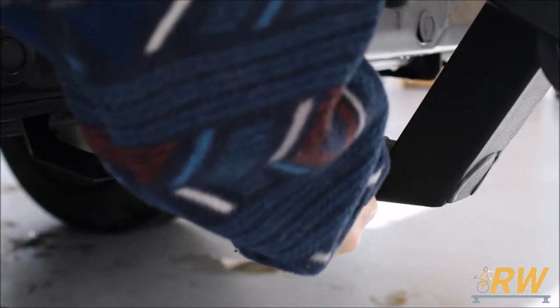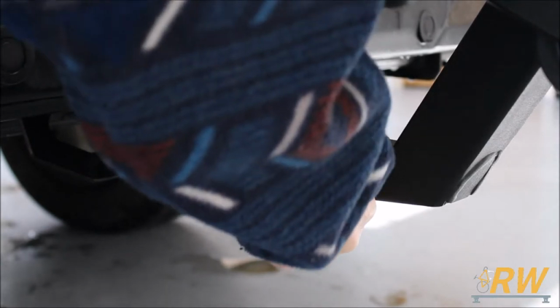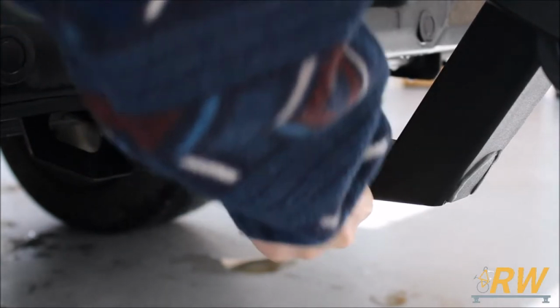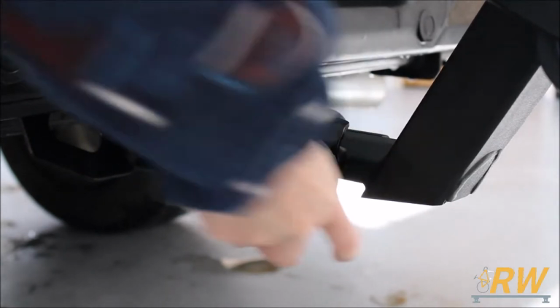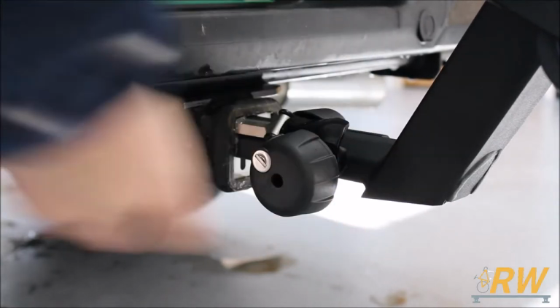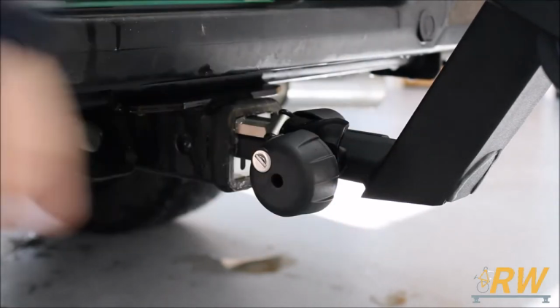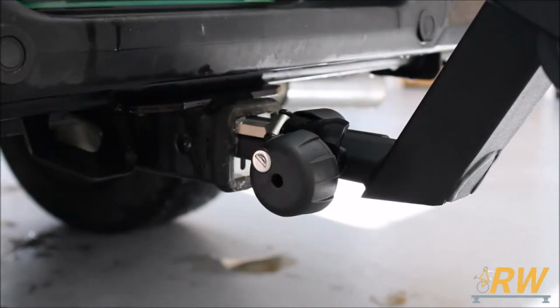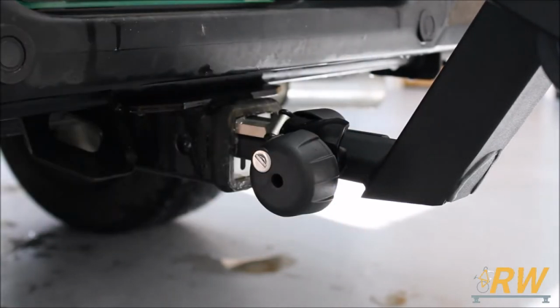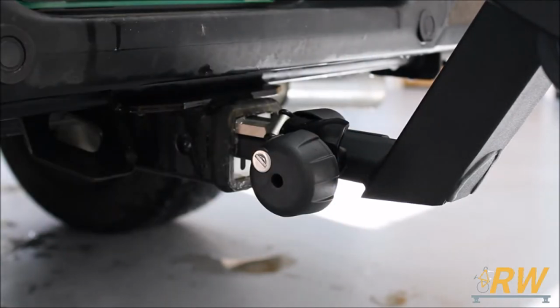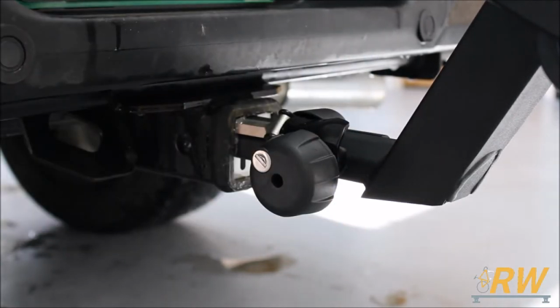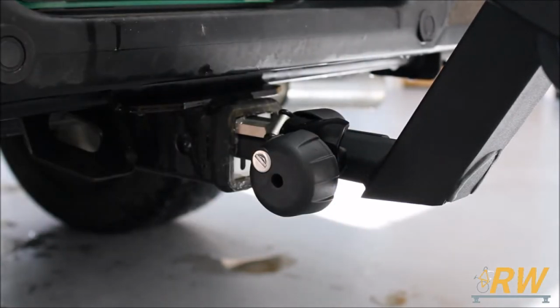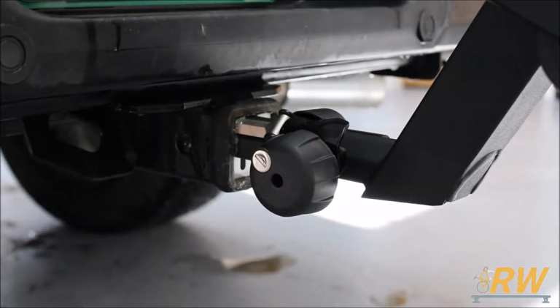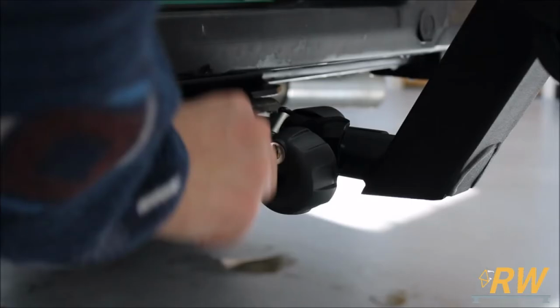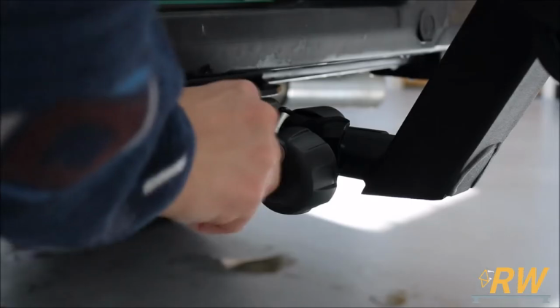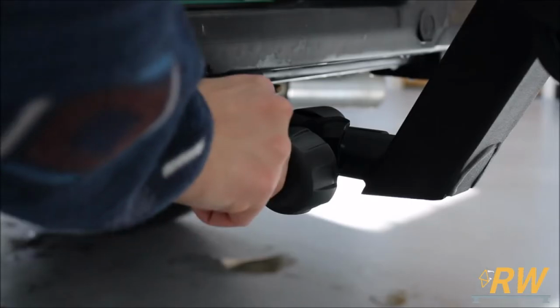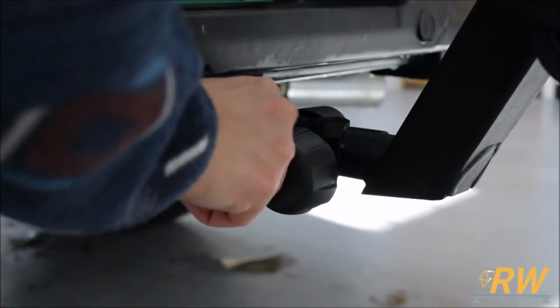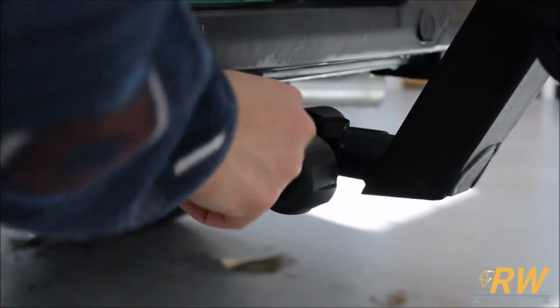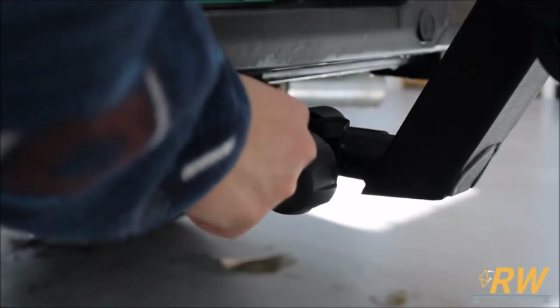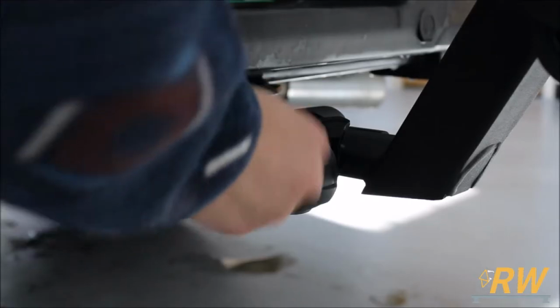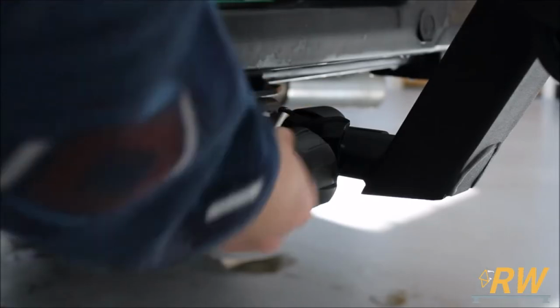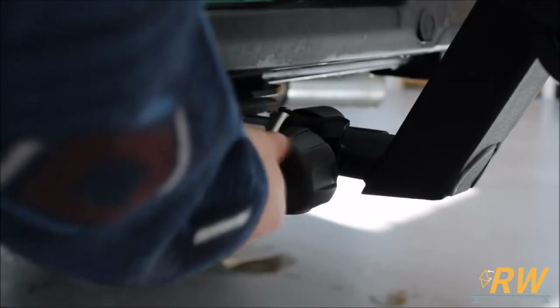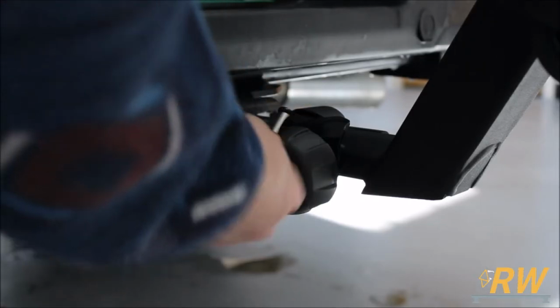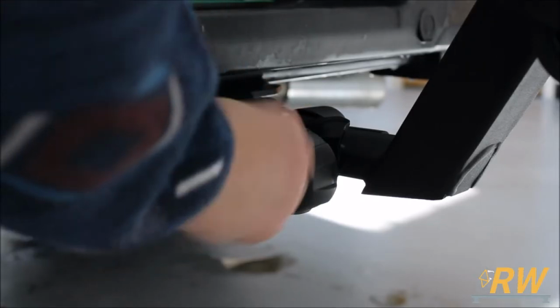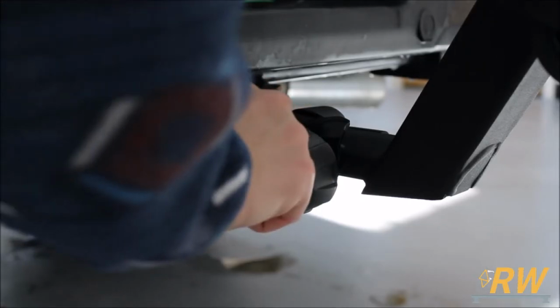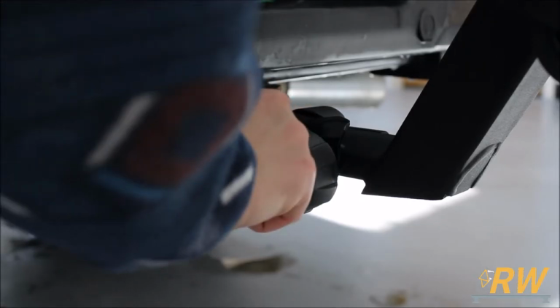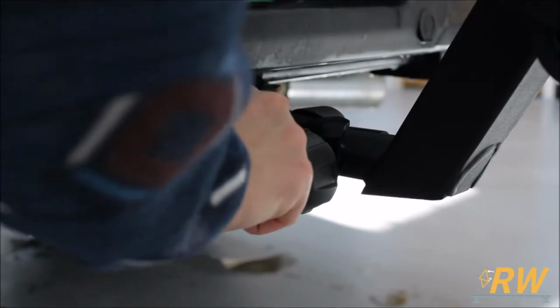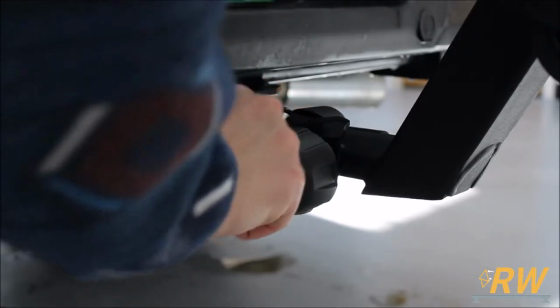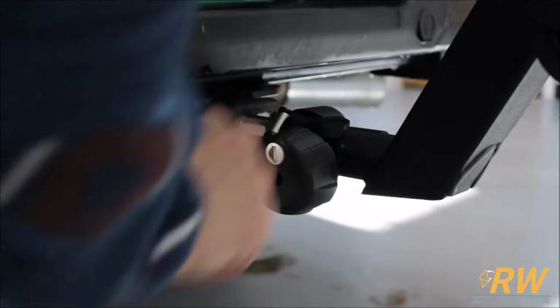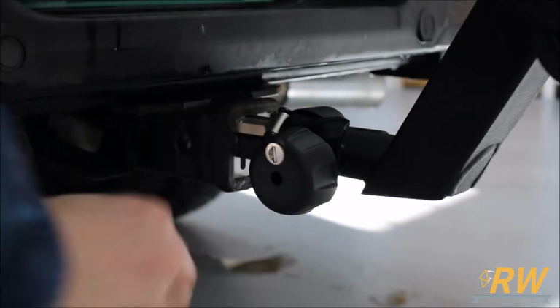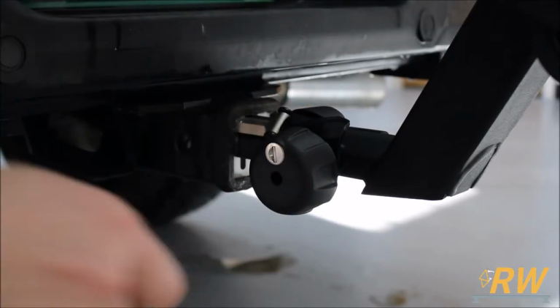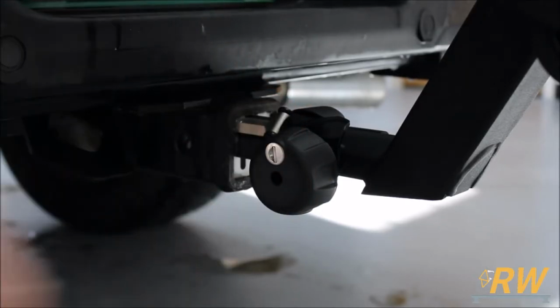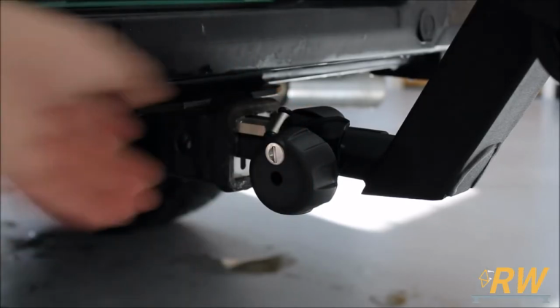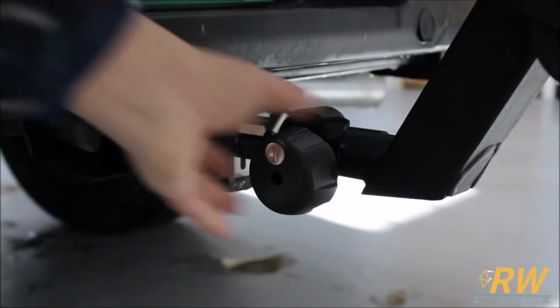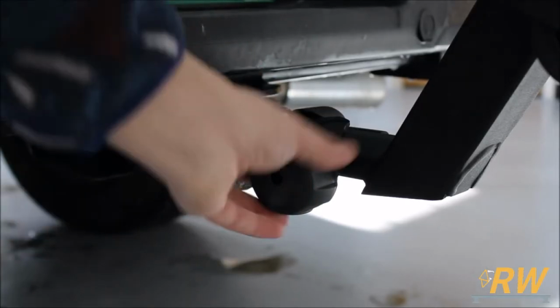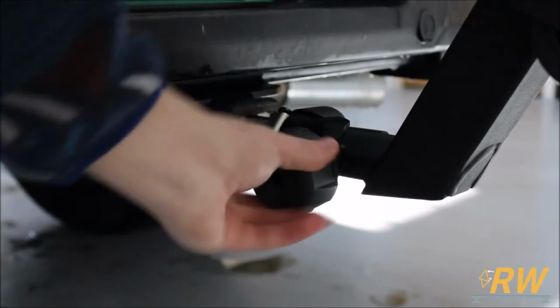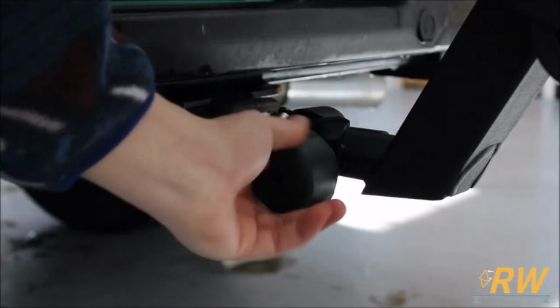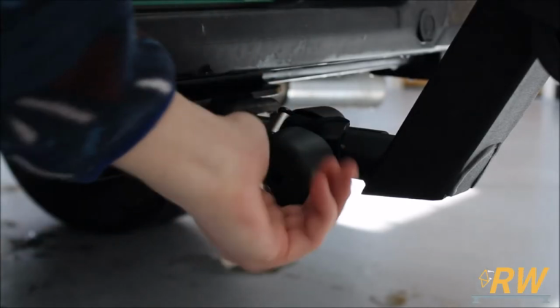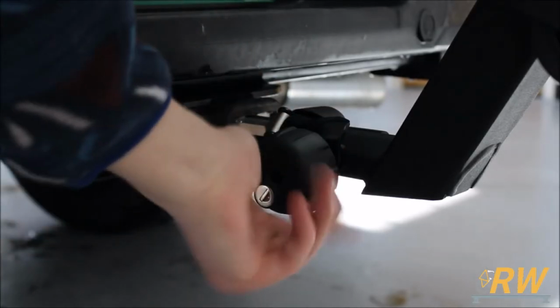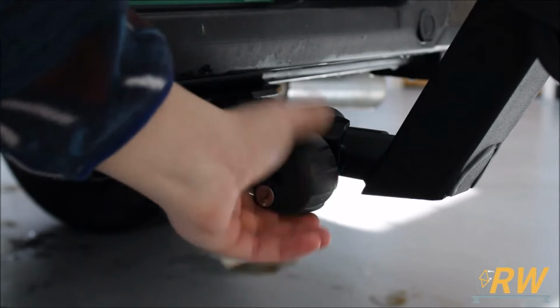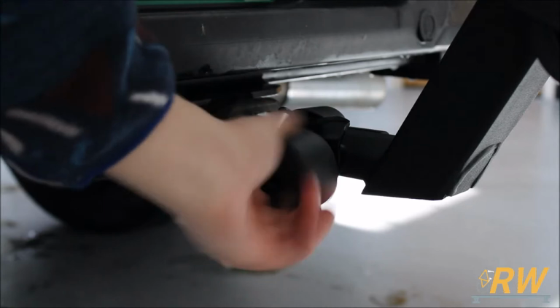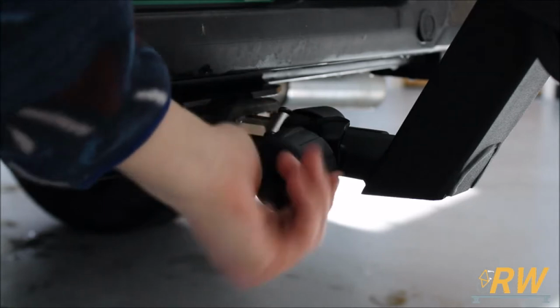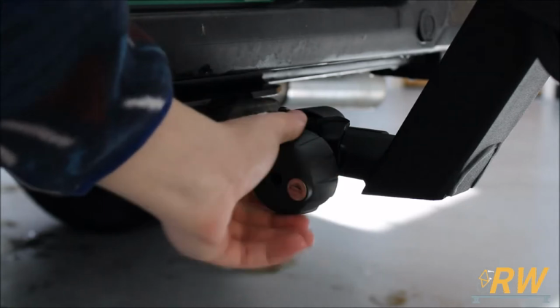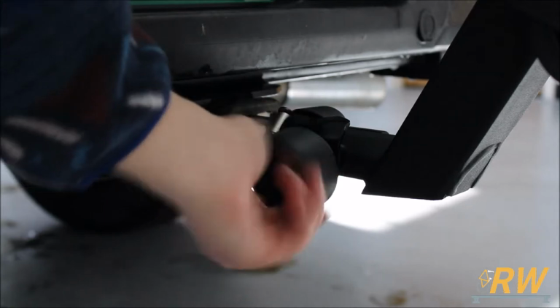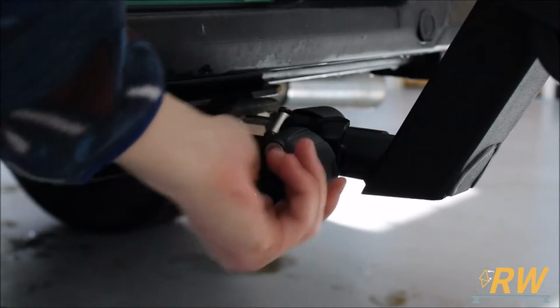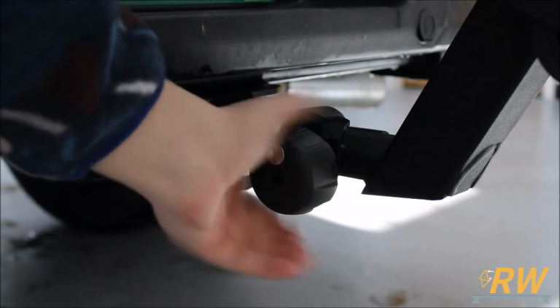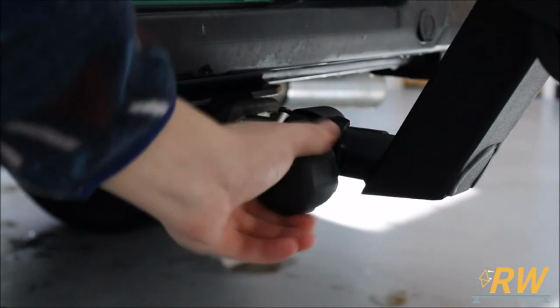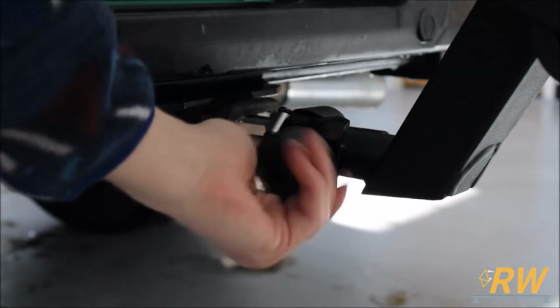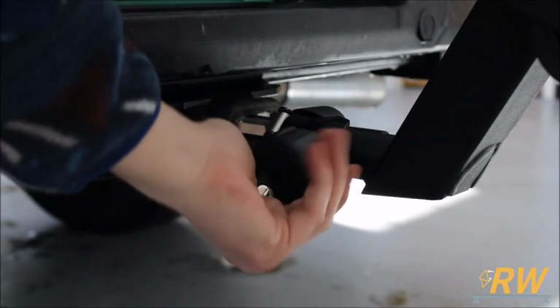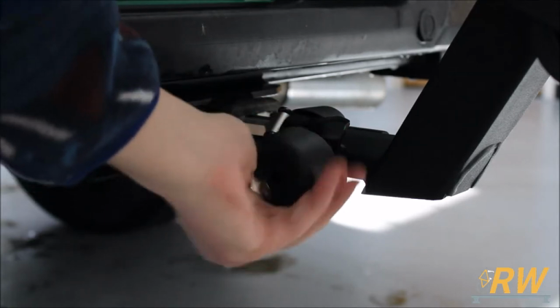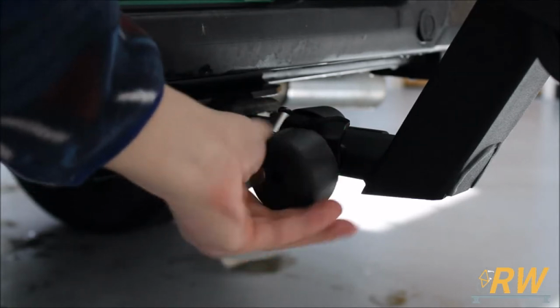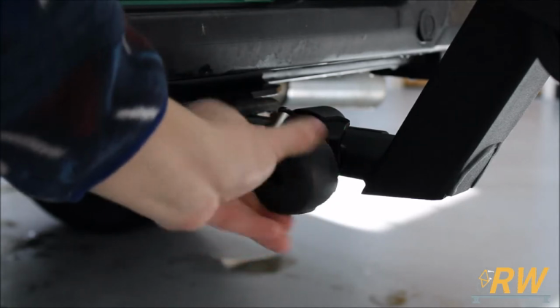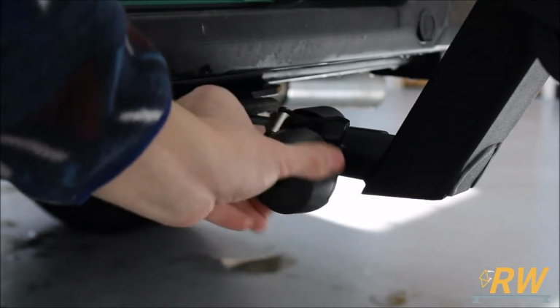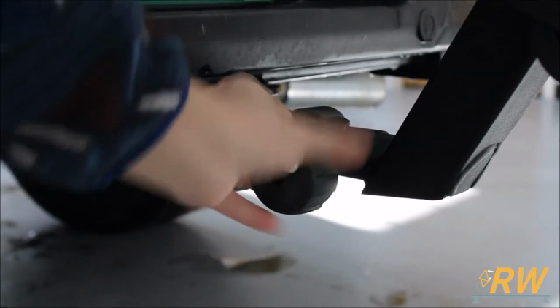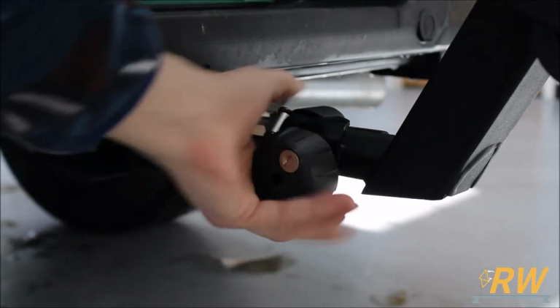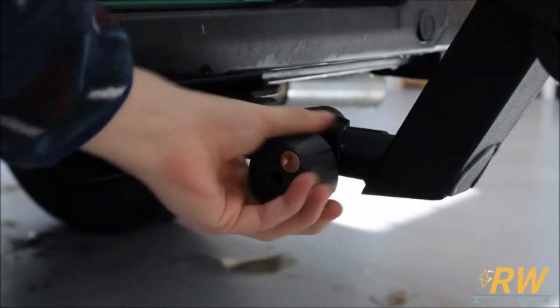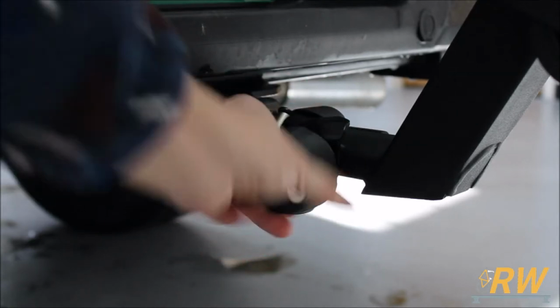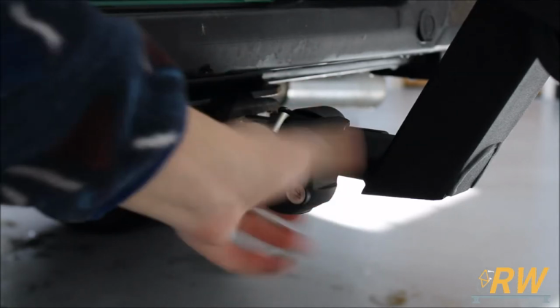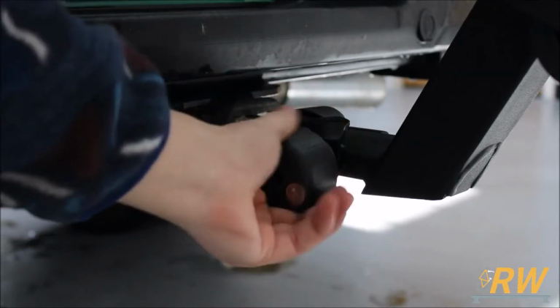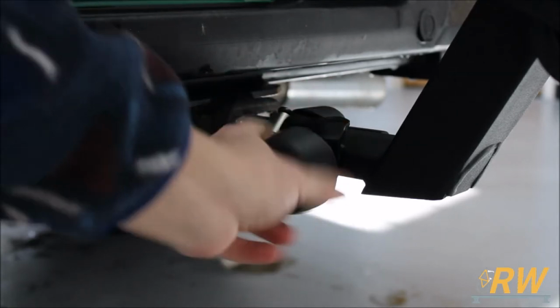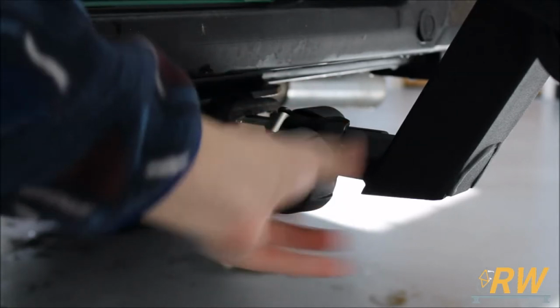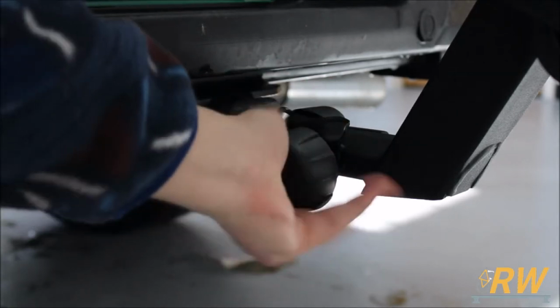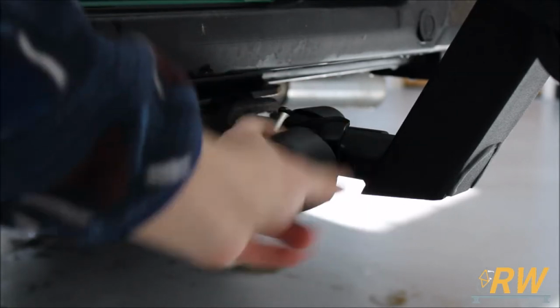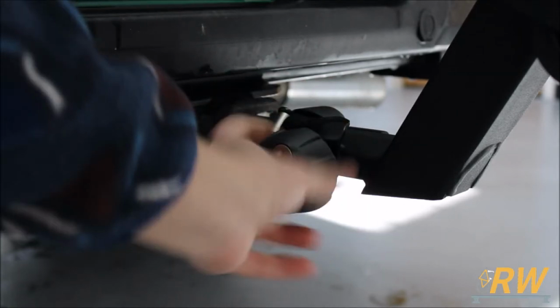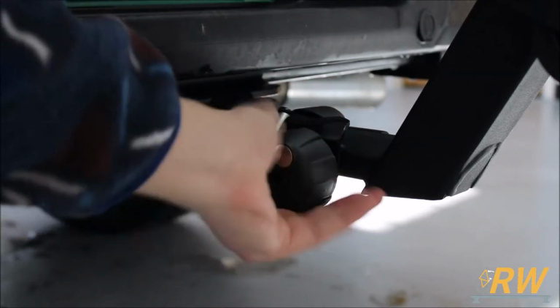Once it's fully tight, lock it up with the supplied key. This will render the knob useless, making it so the rack cannot be tightened or loosened any further.